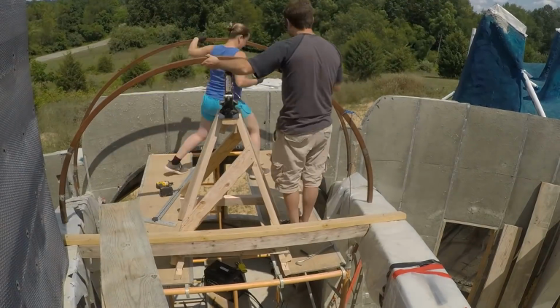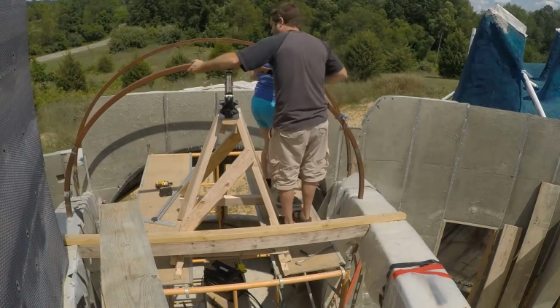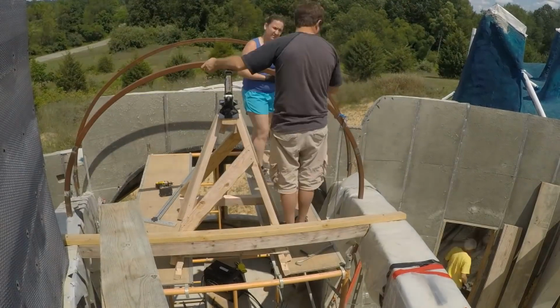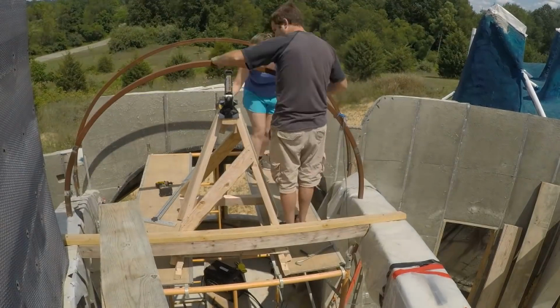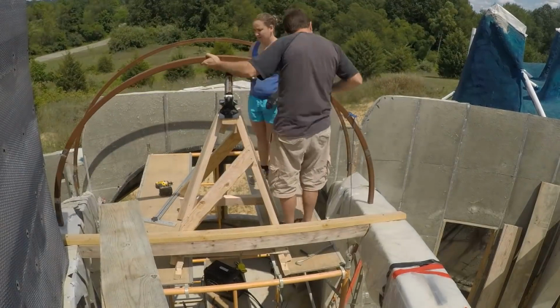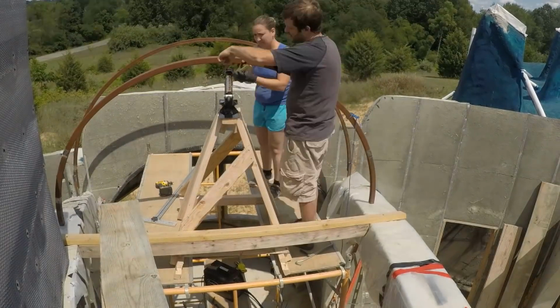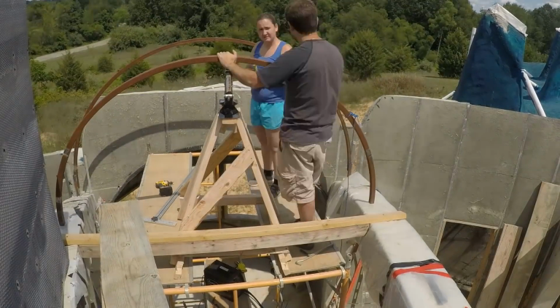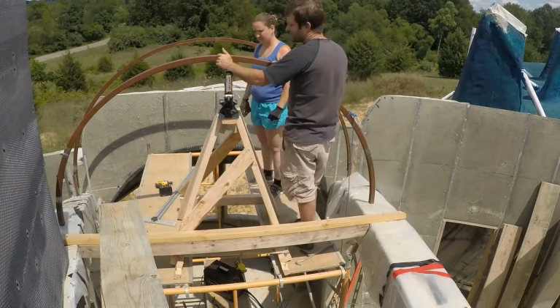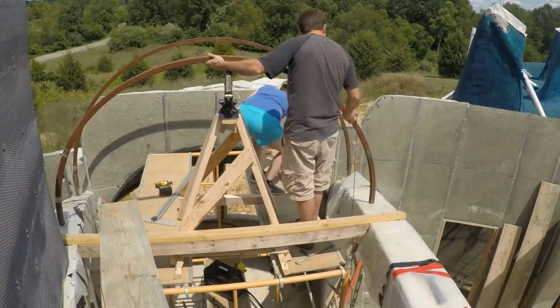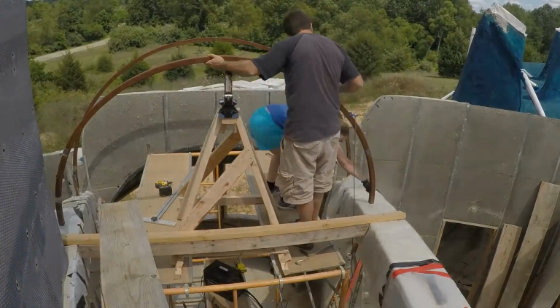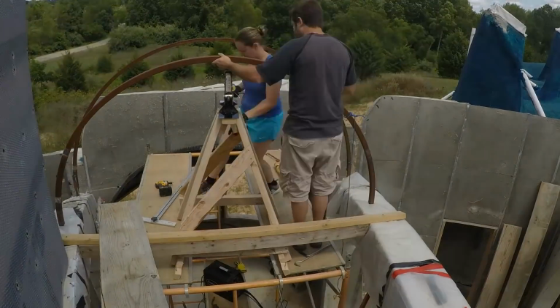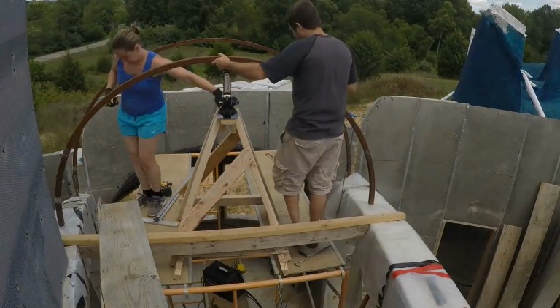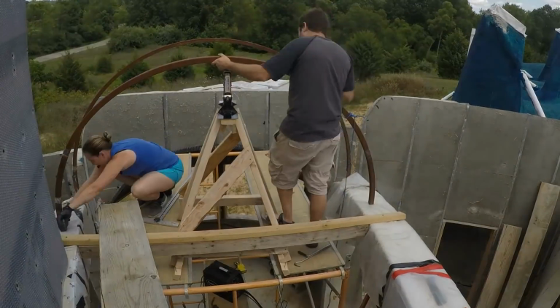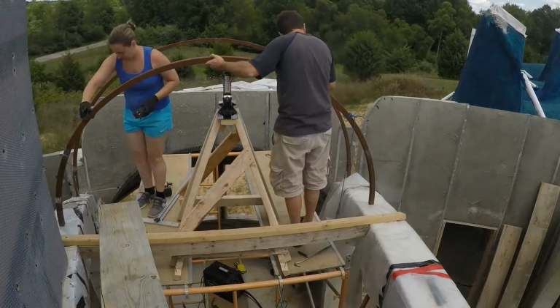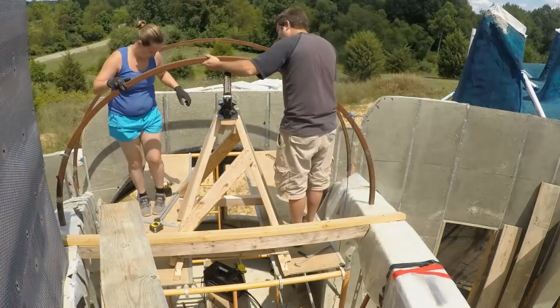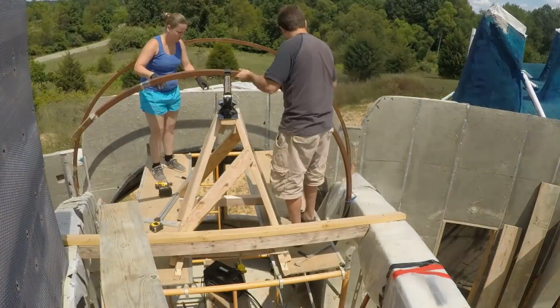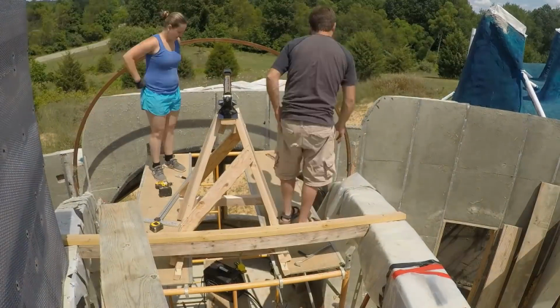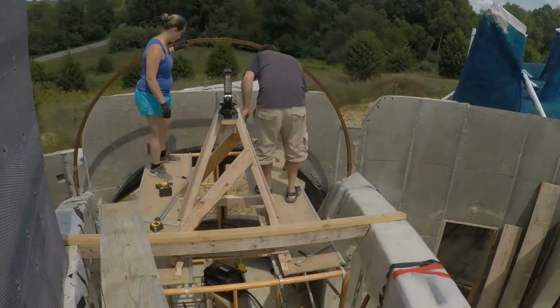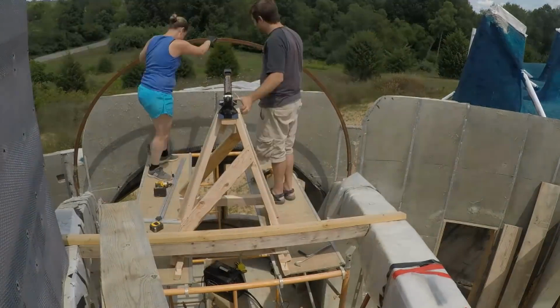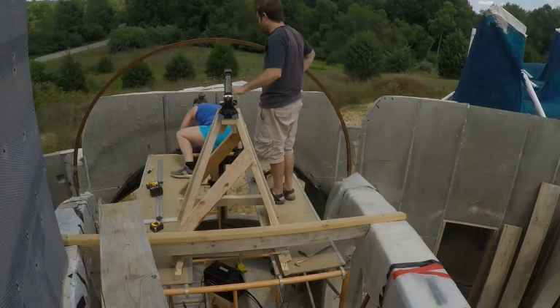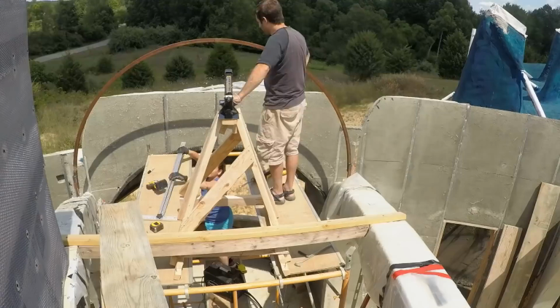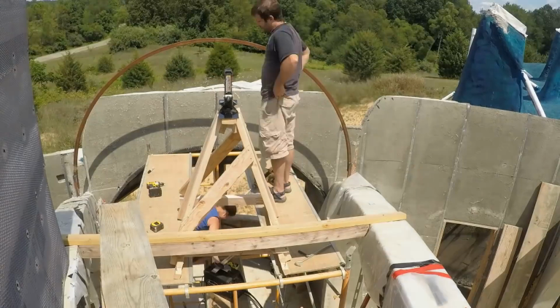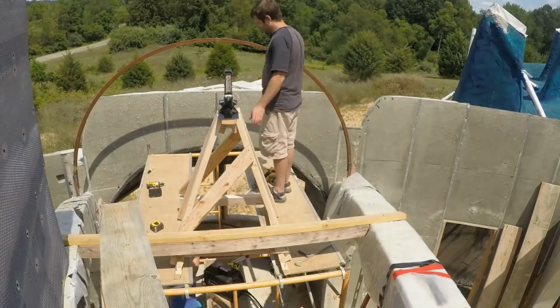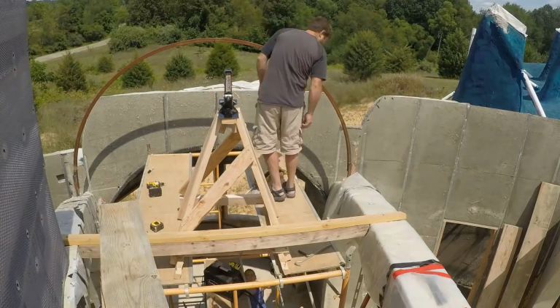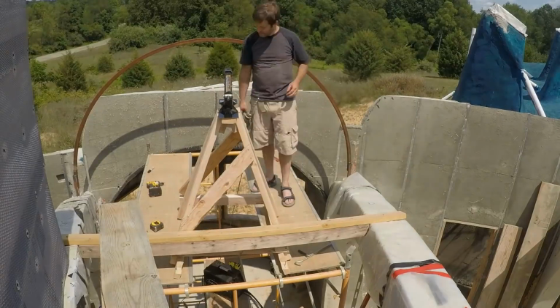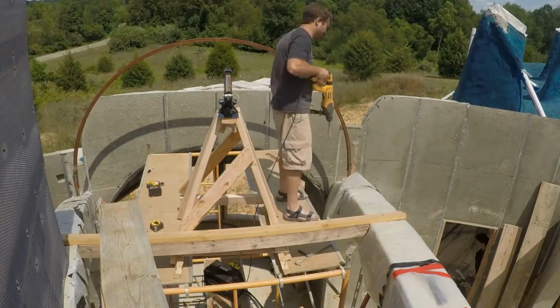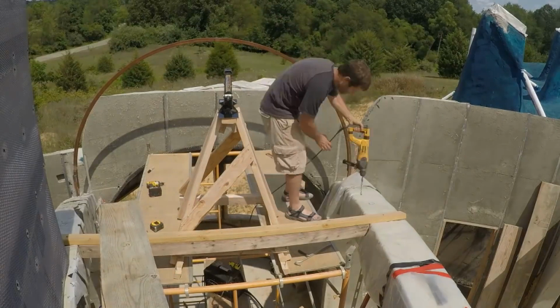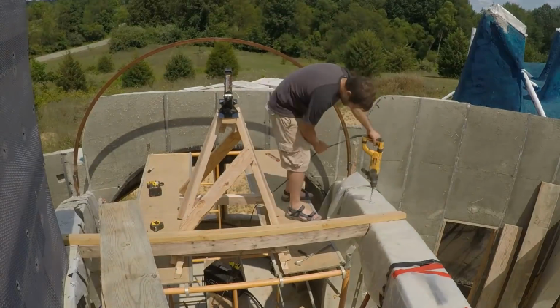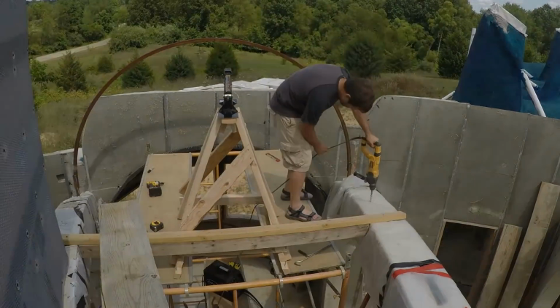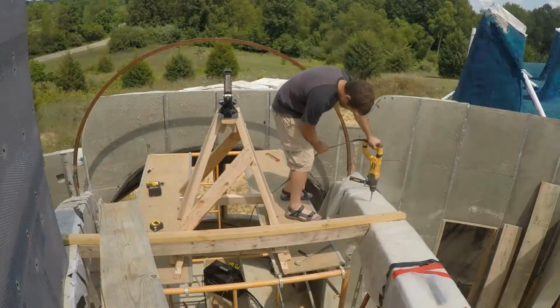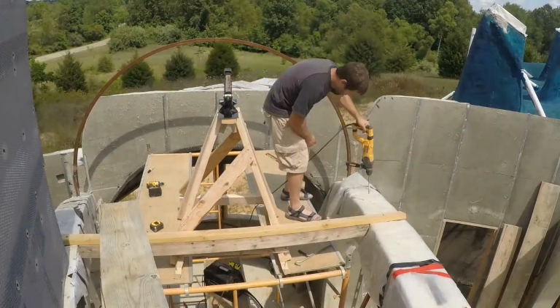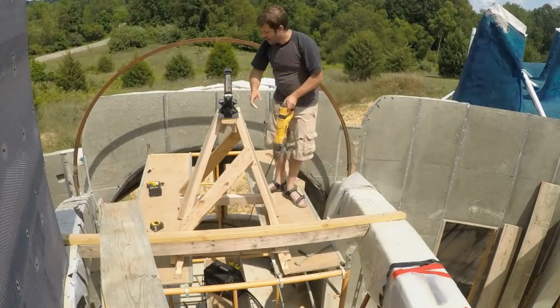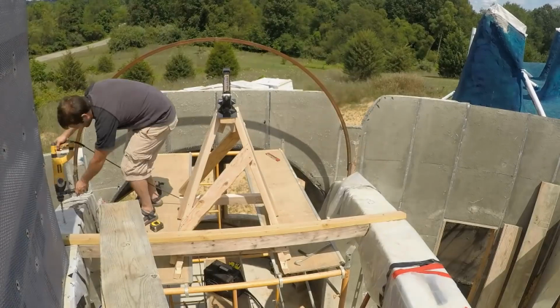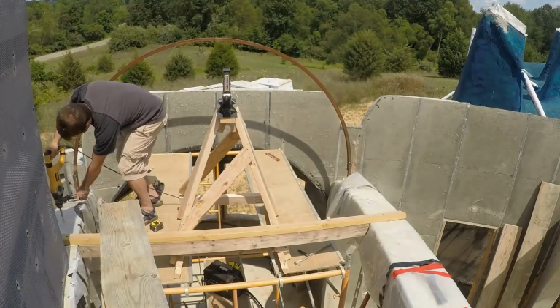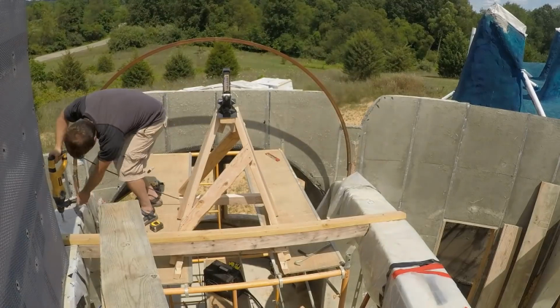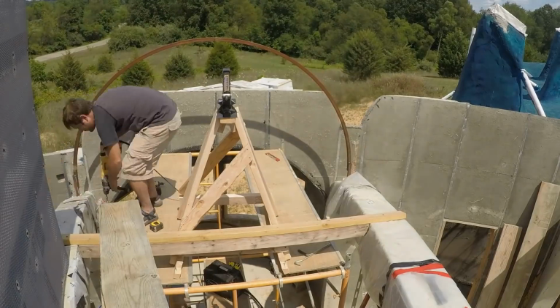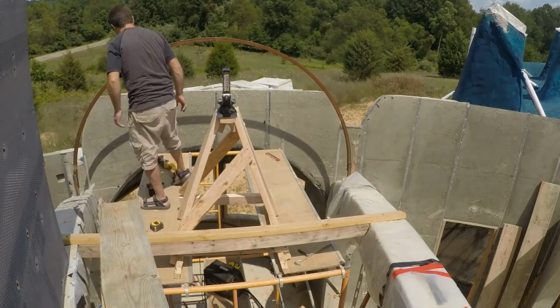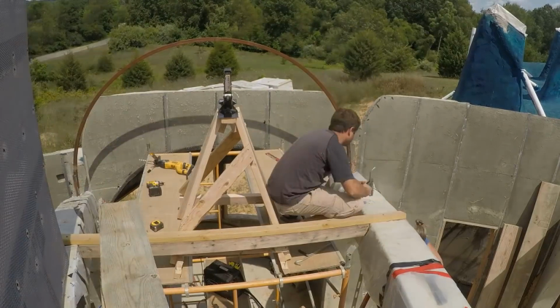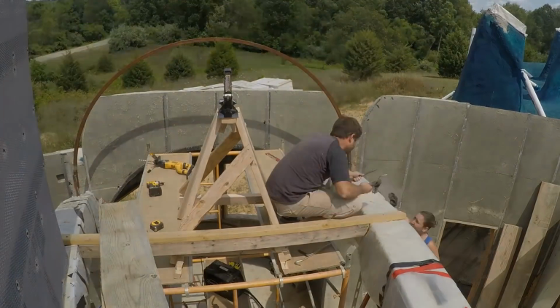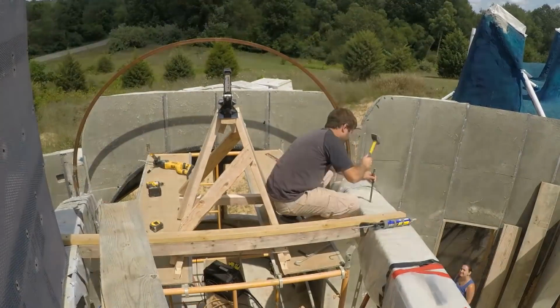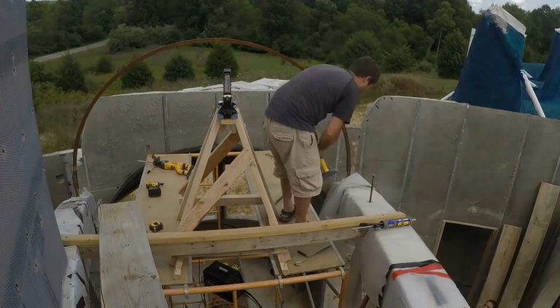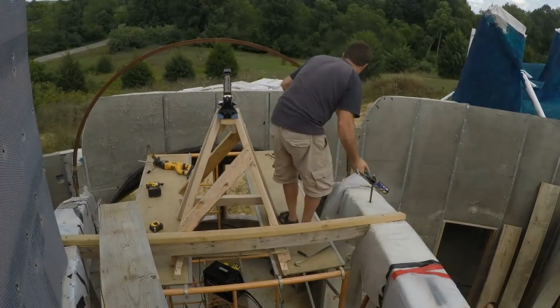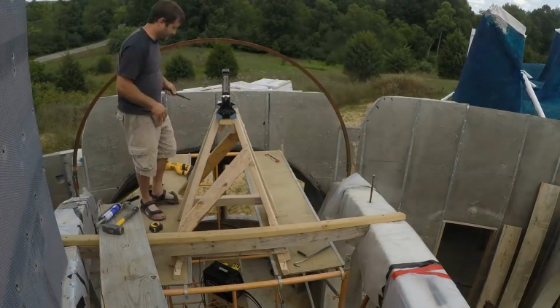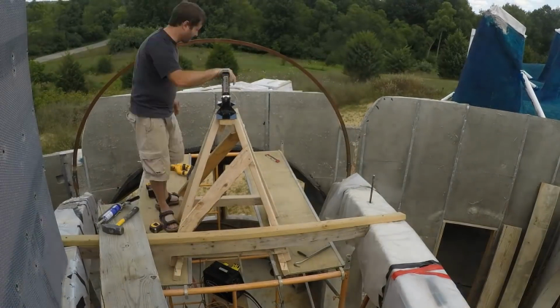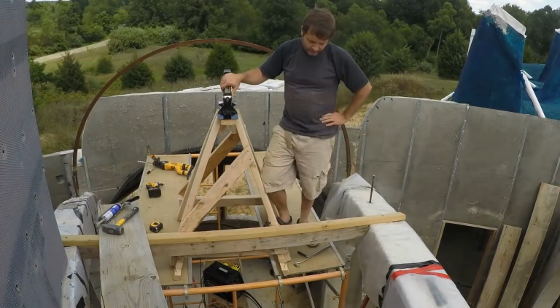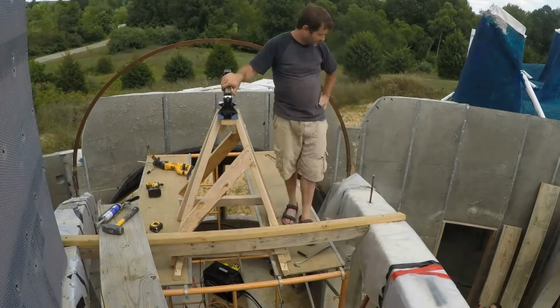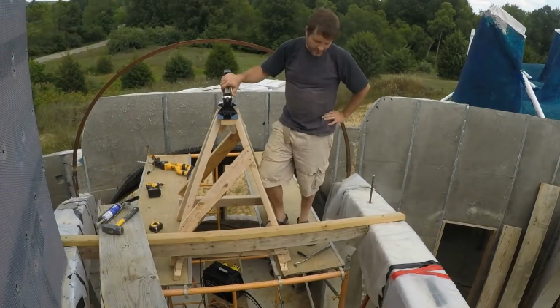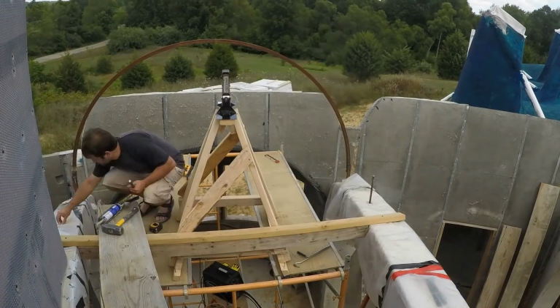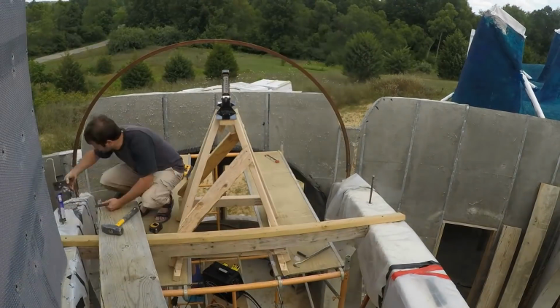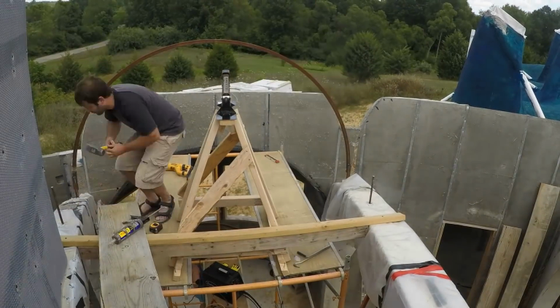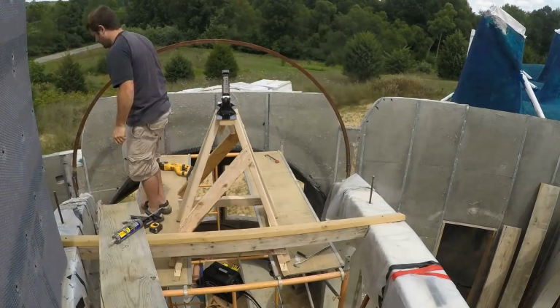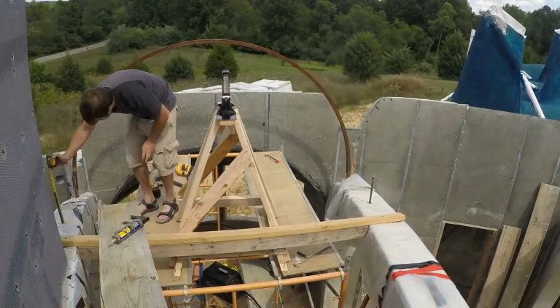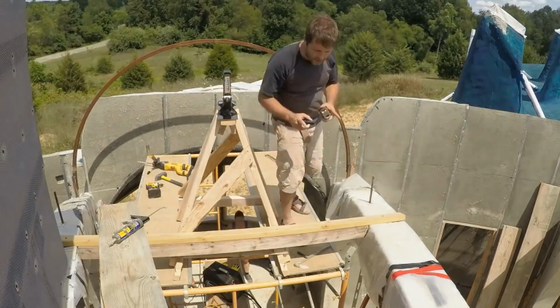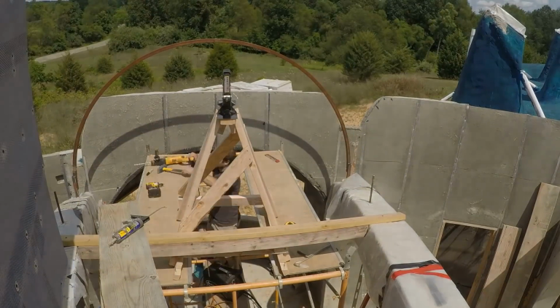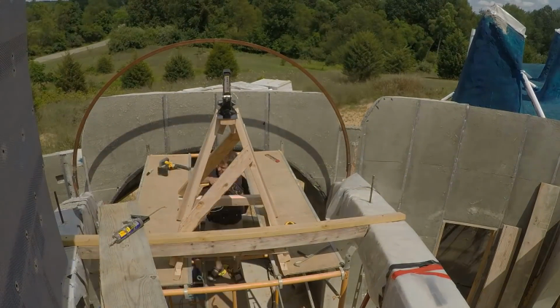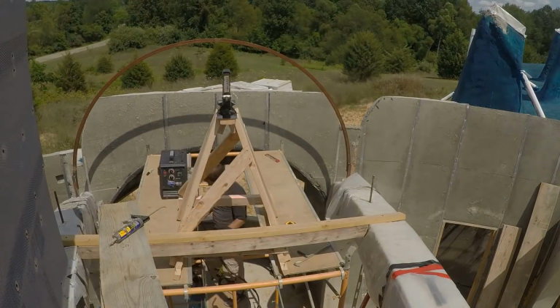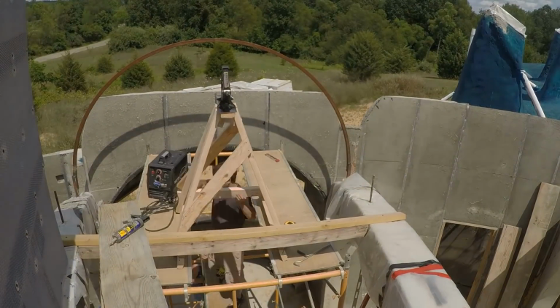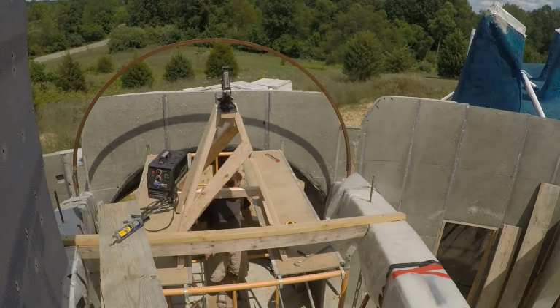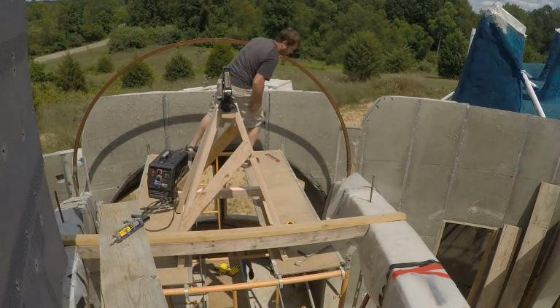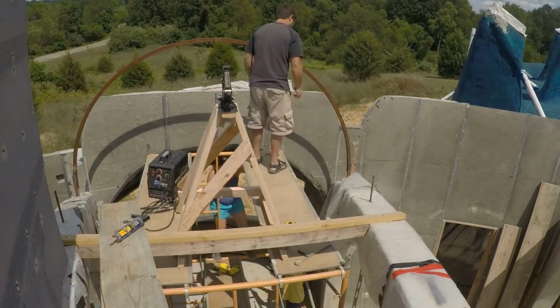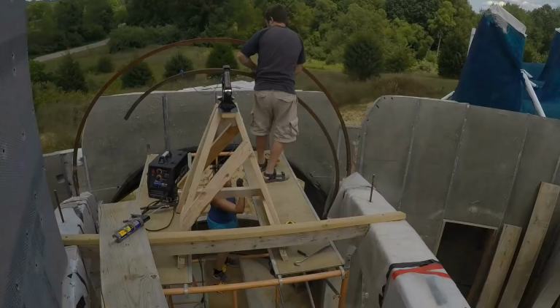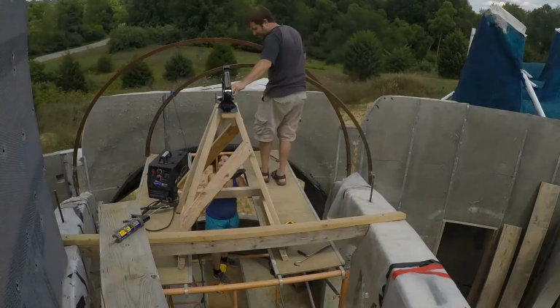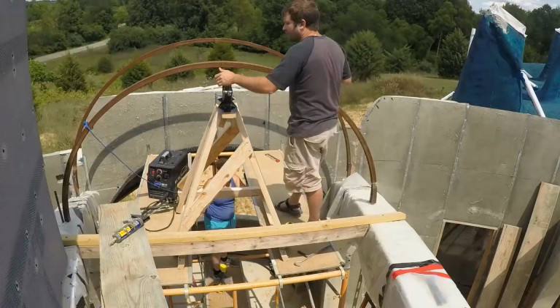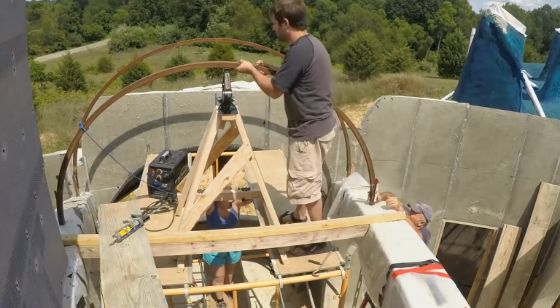Once the steel arches were positioned correctly, I drilled holes into the concrete ribs and then hammered in steel pegs made of rebar, and then welded the arches to the rebar.